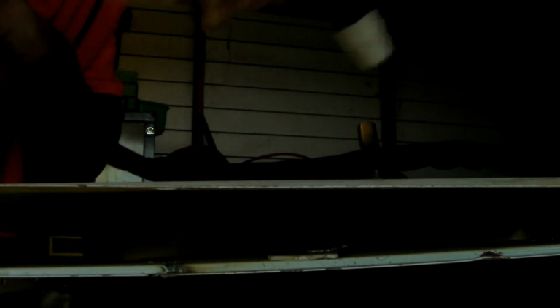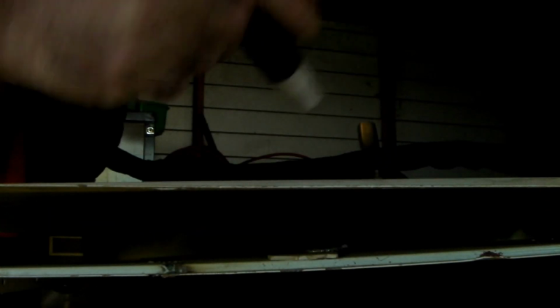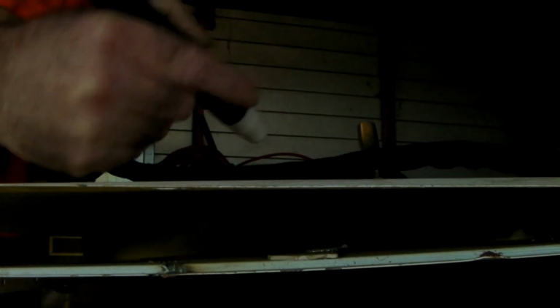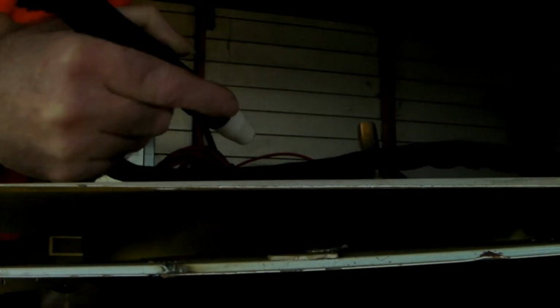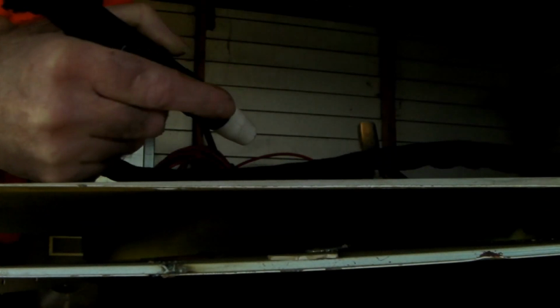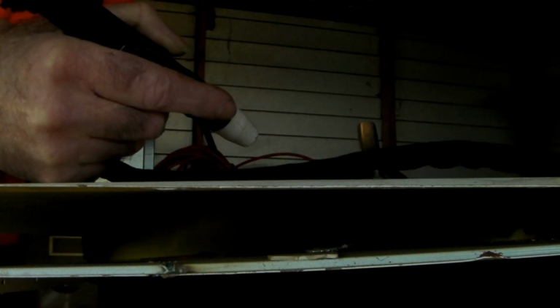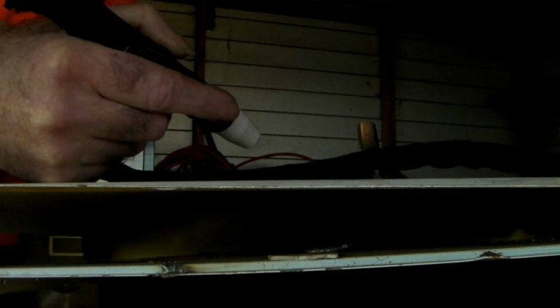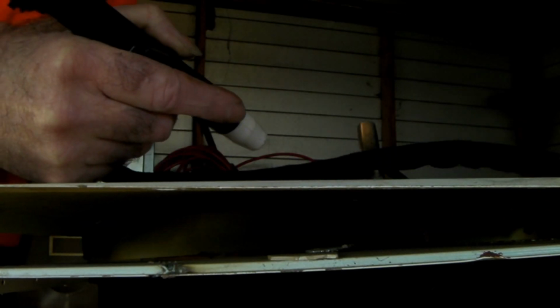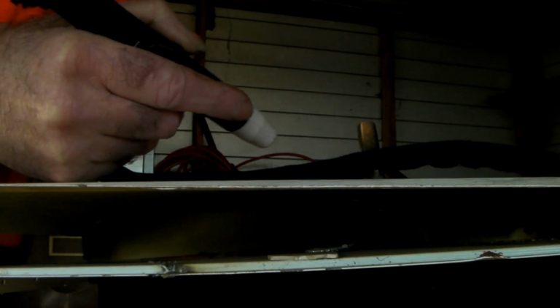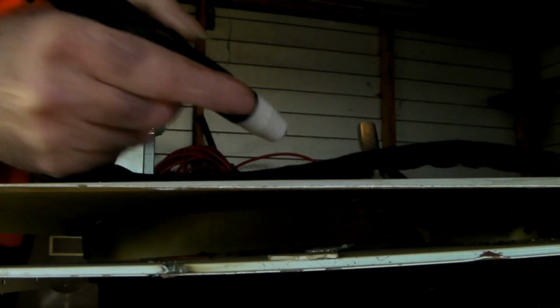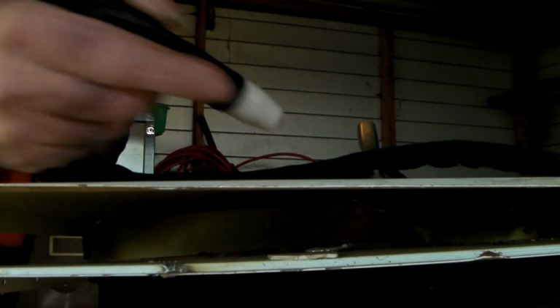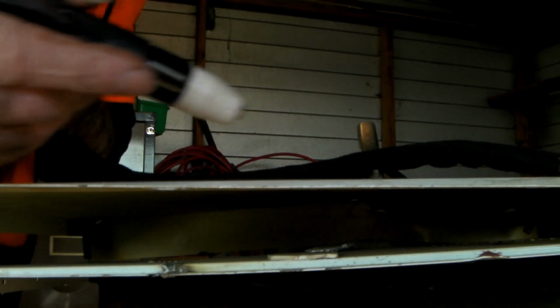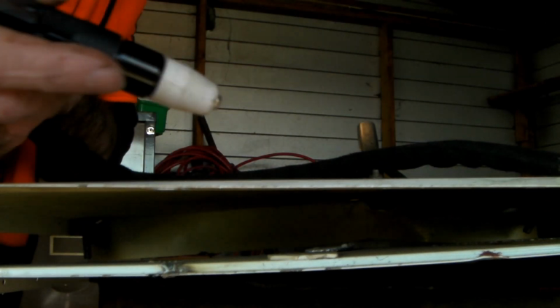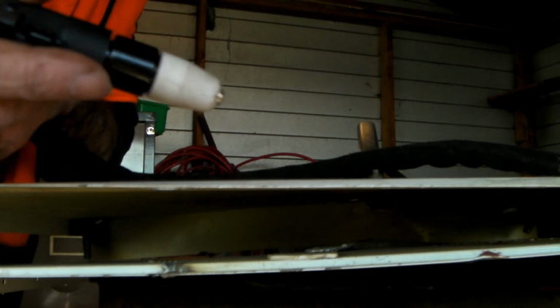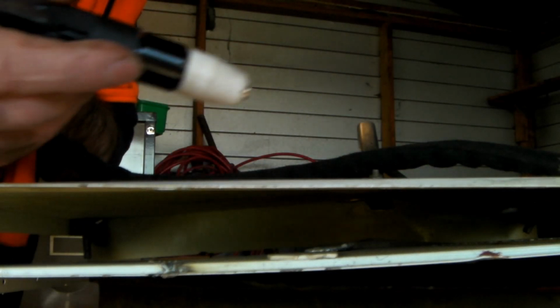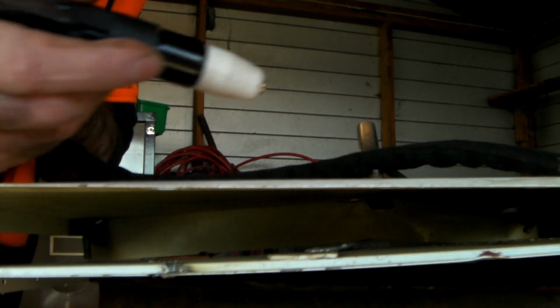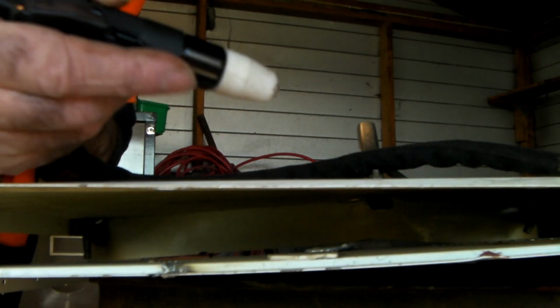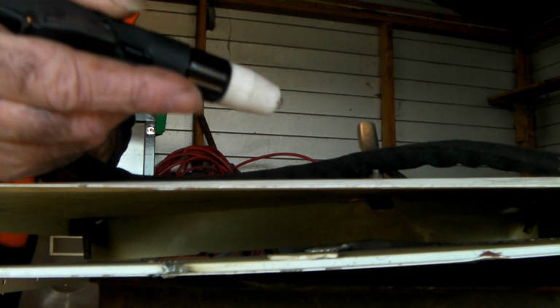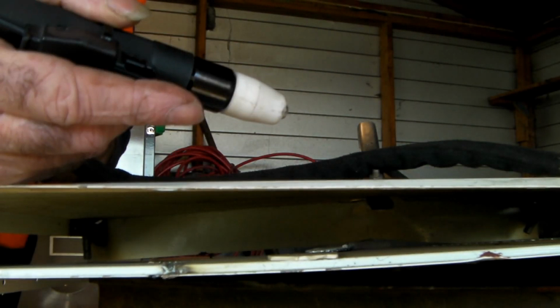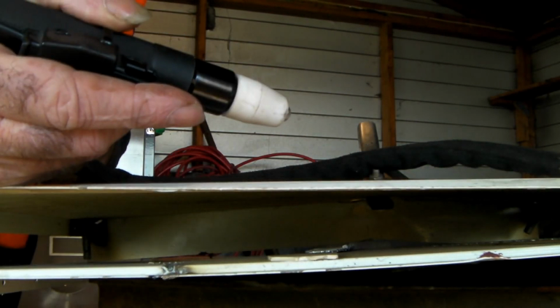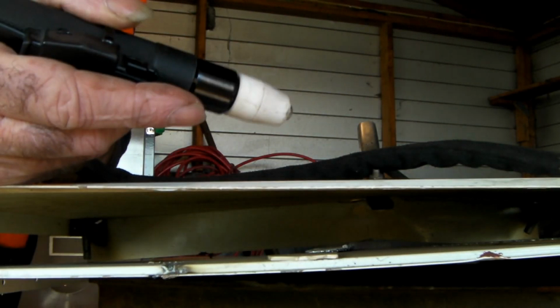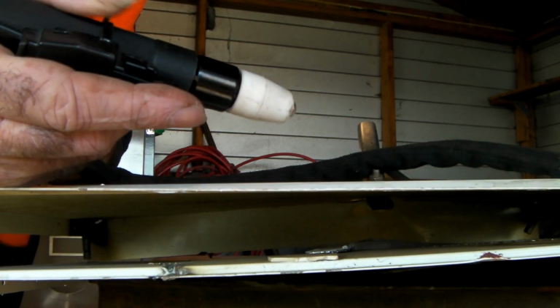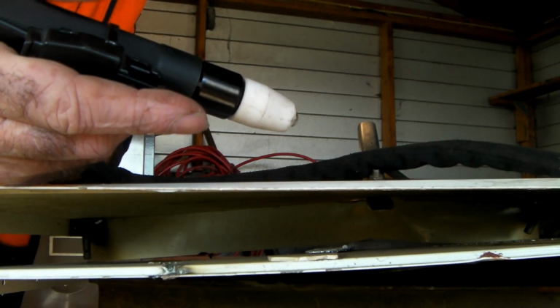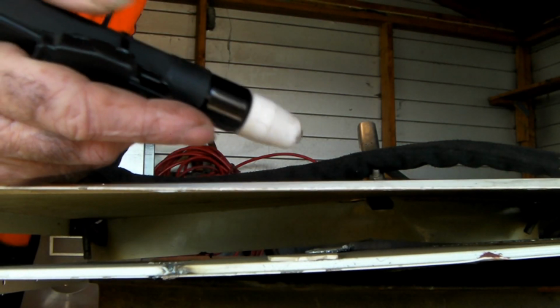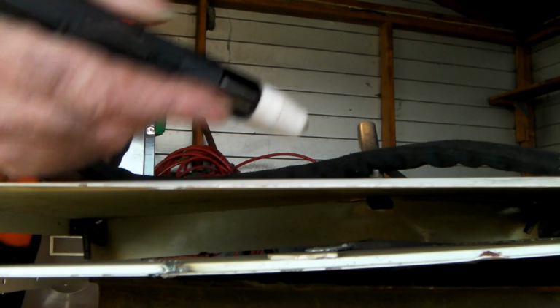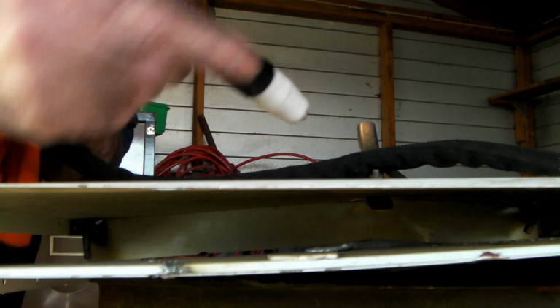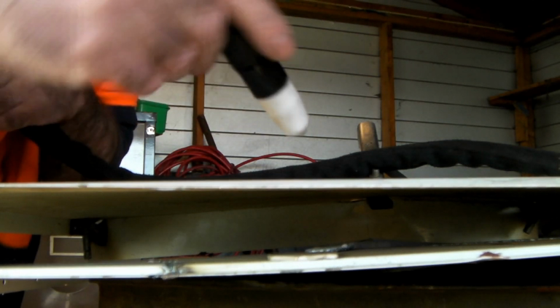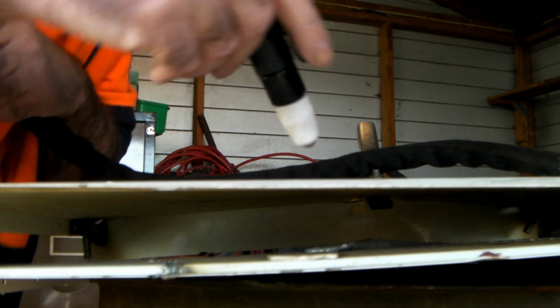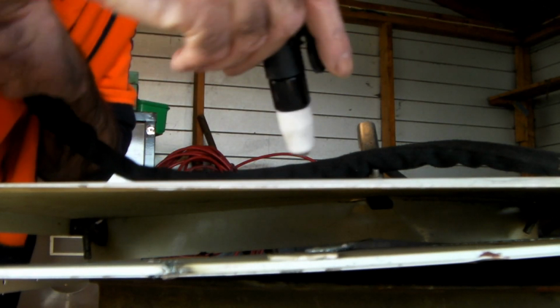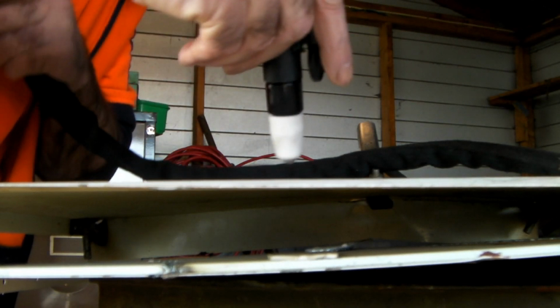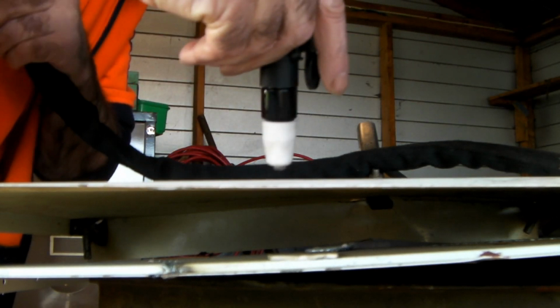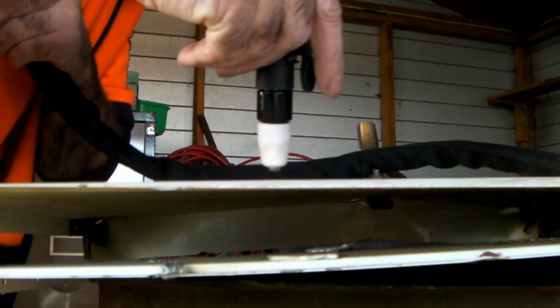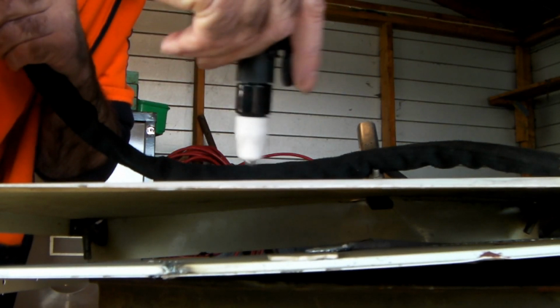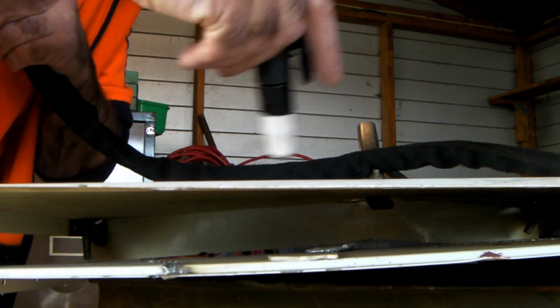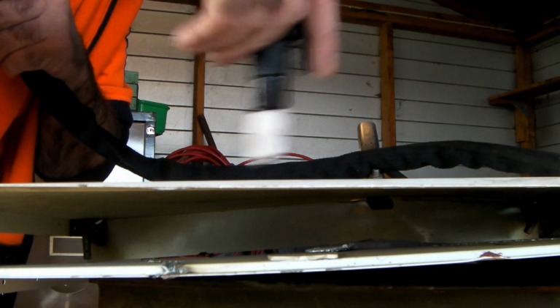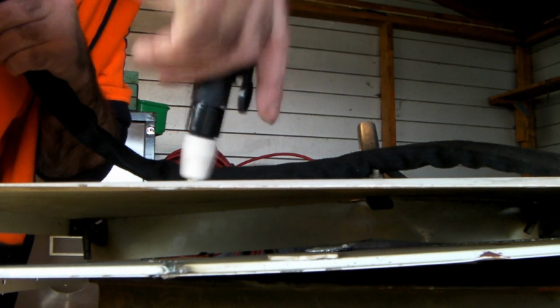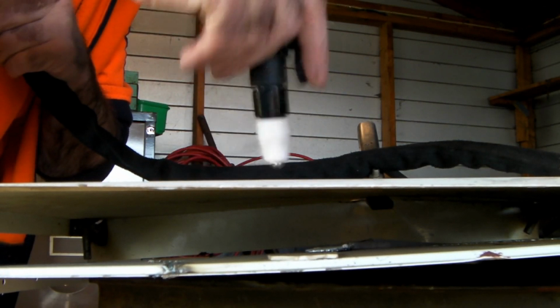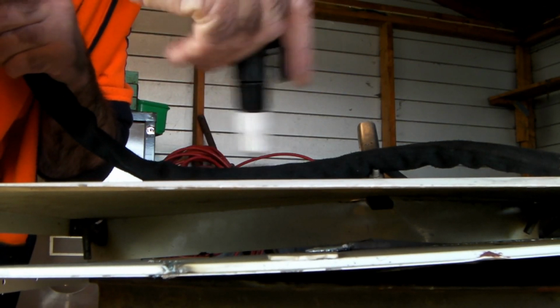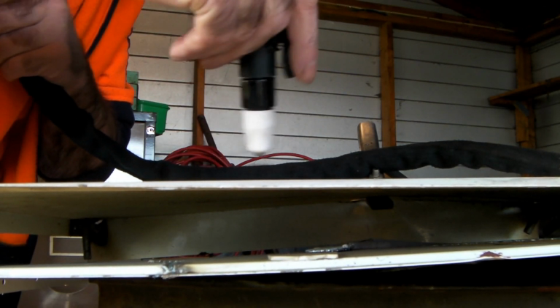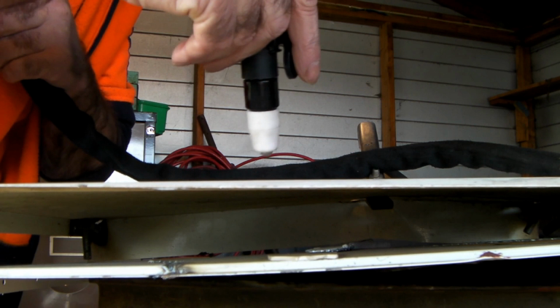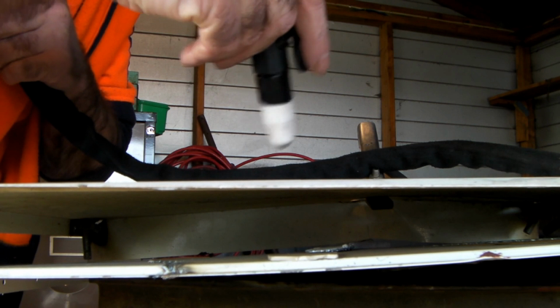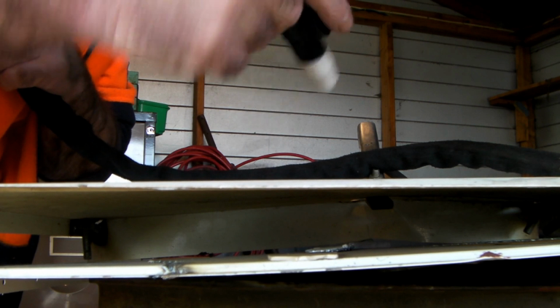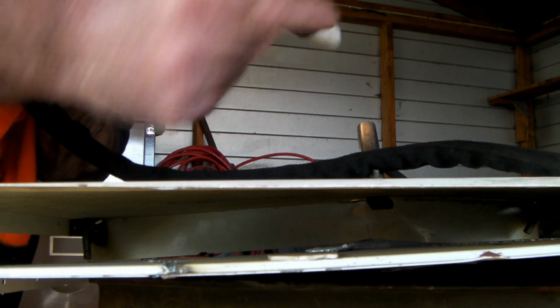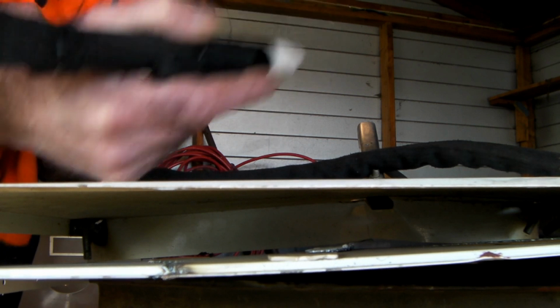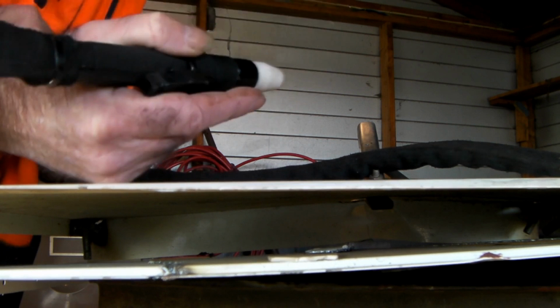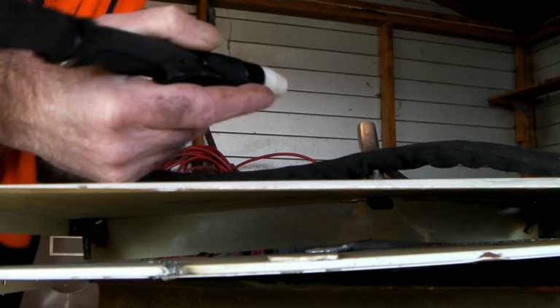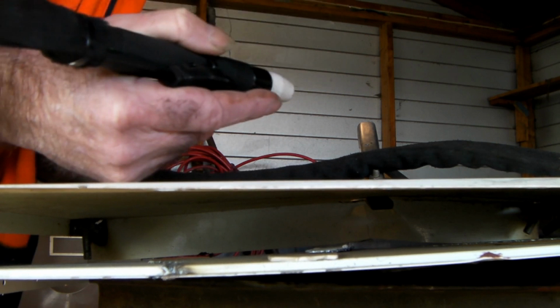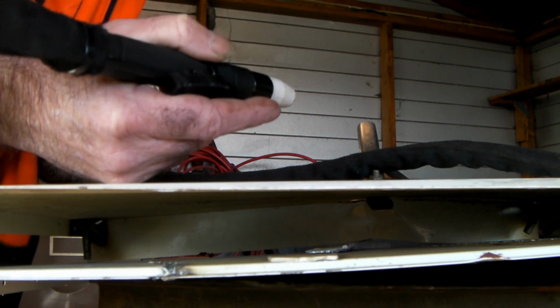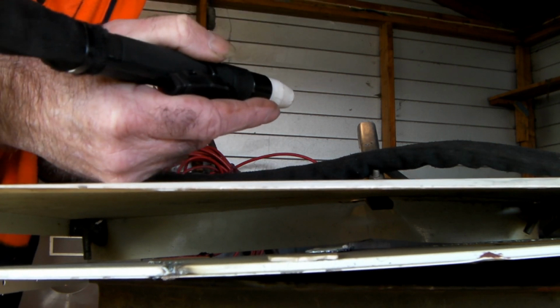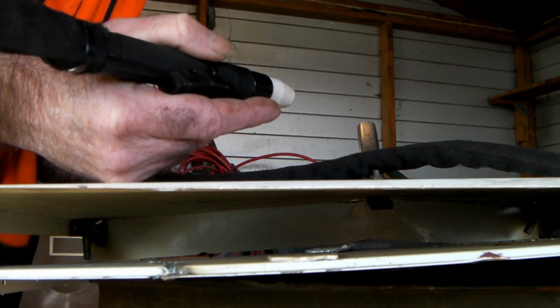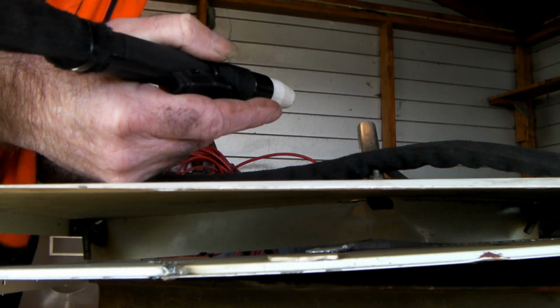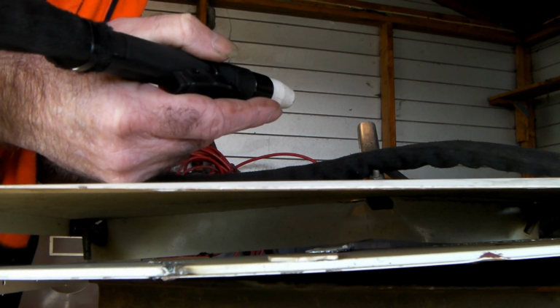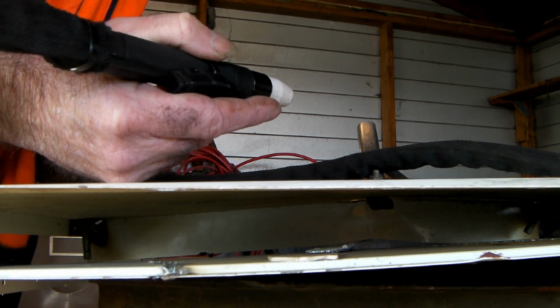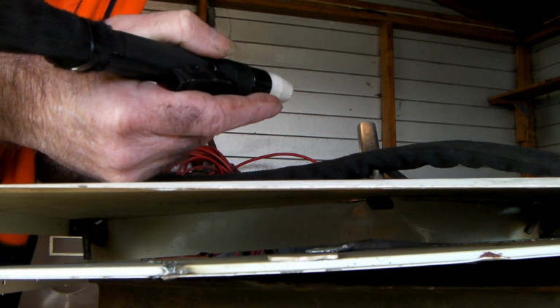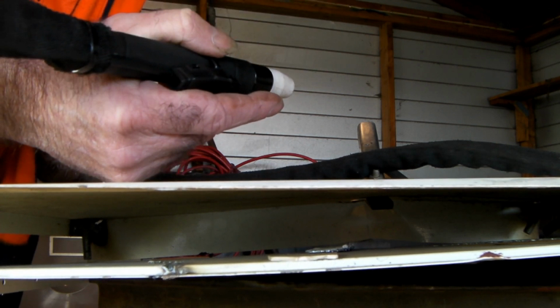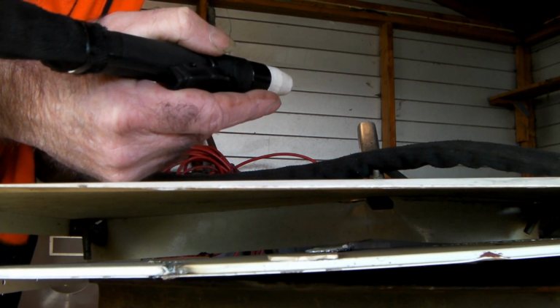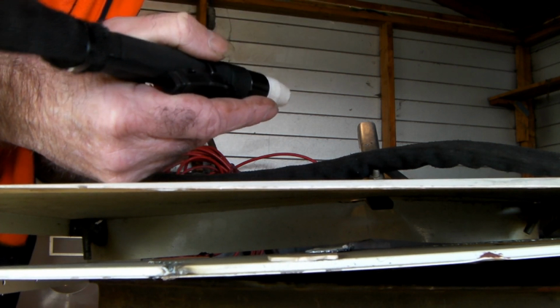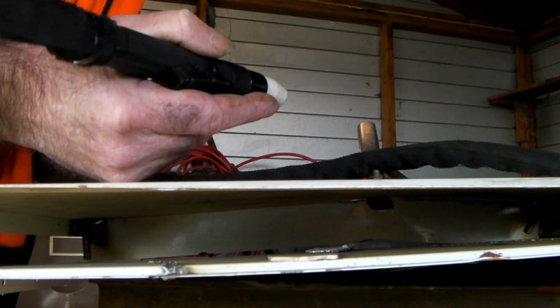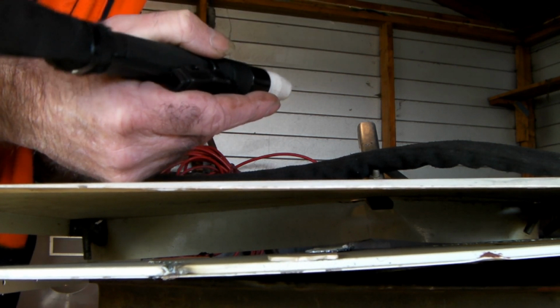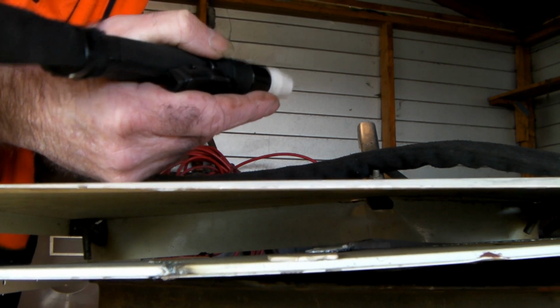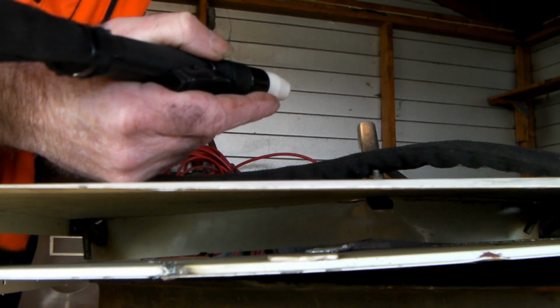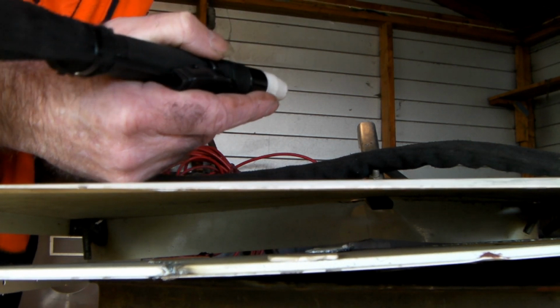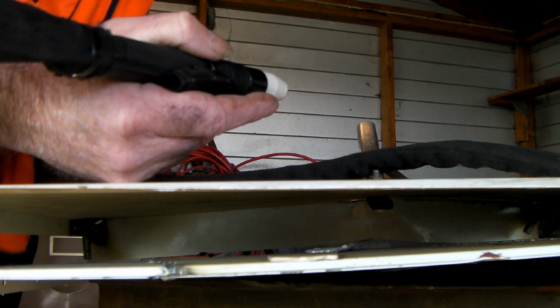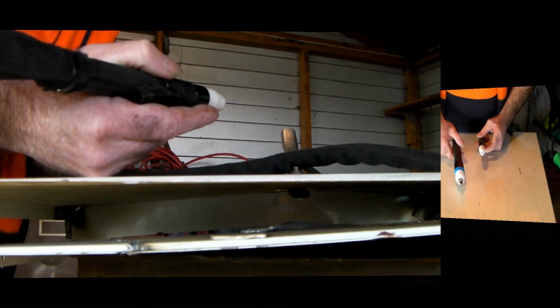Yee-haw! All in all, pretty good really guys. Some beautiful little torches and they're cheap. I wouldn't muck around with anything else.